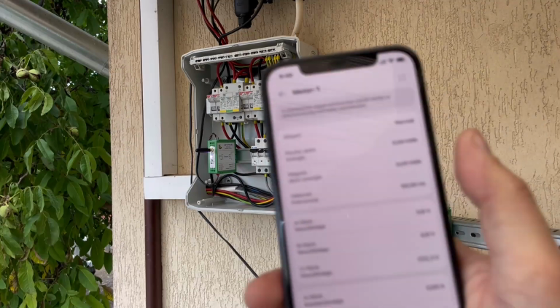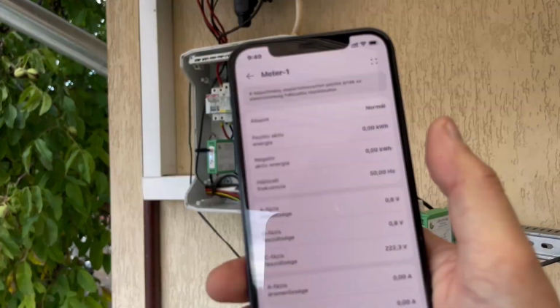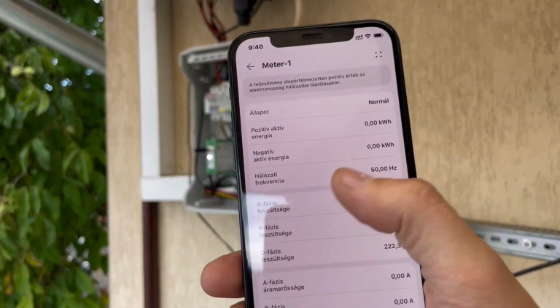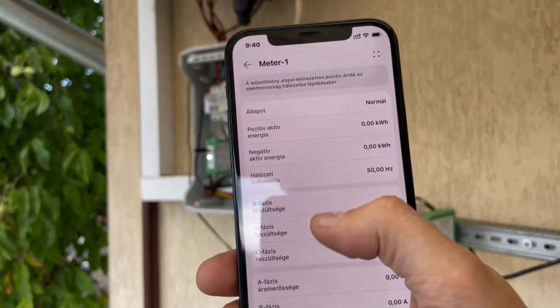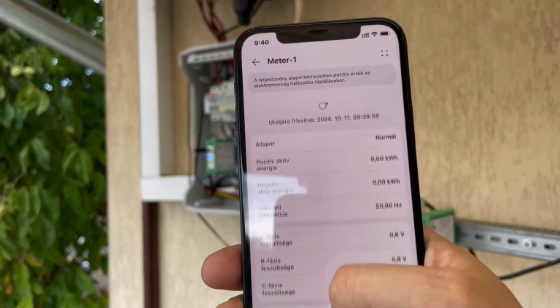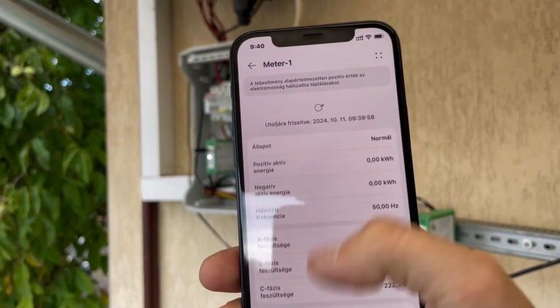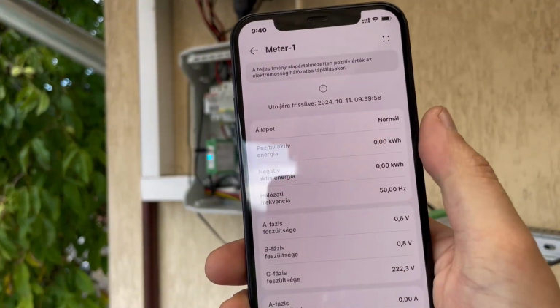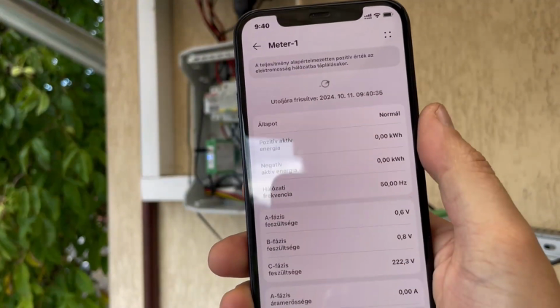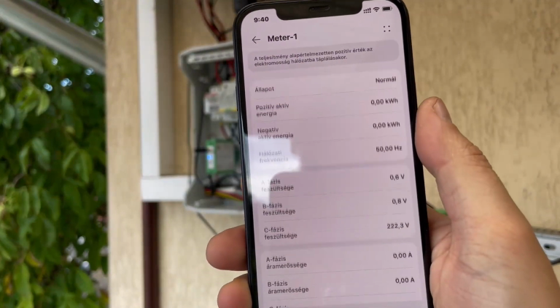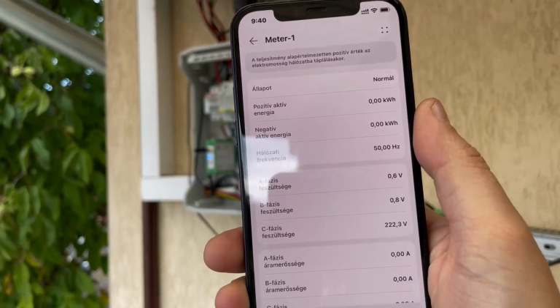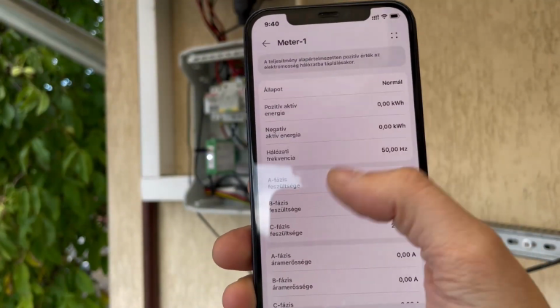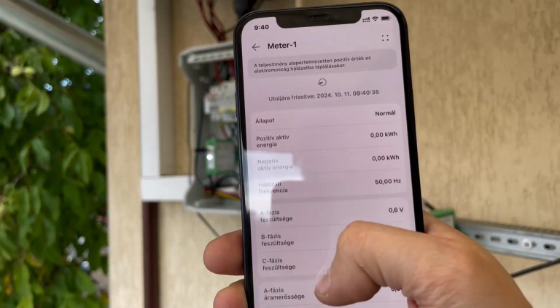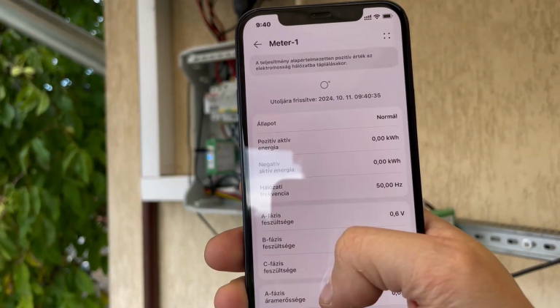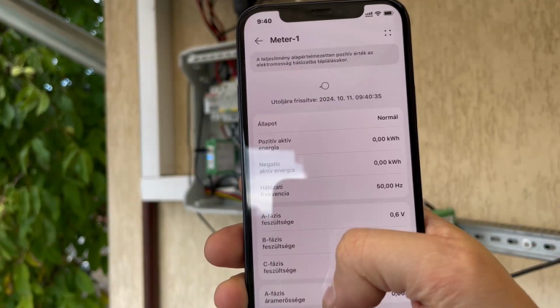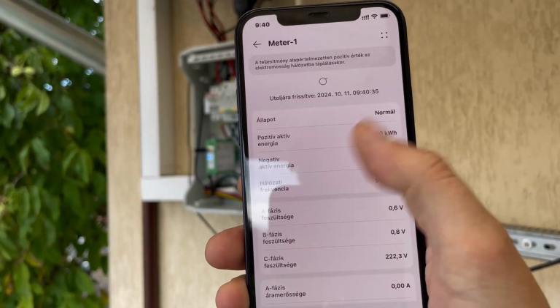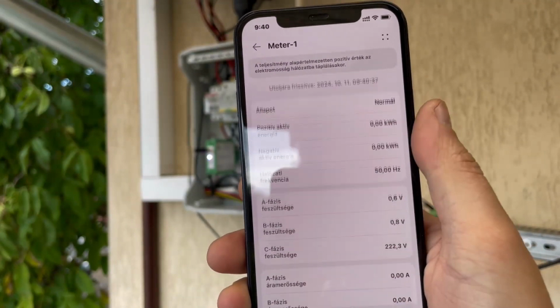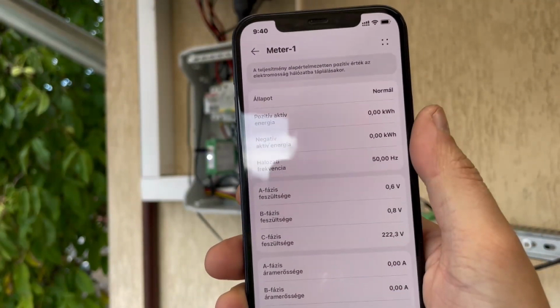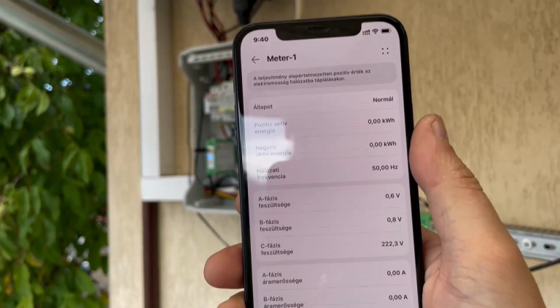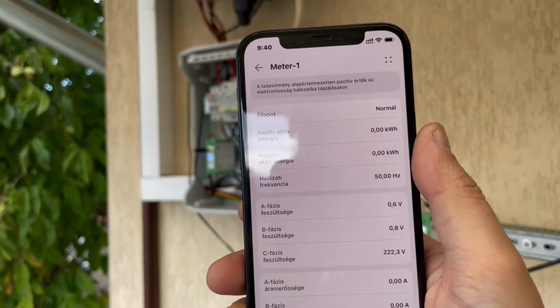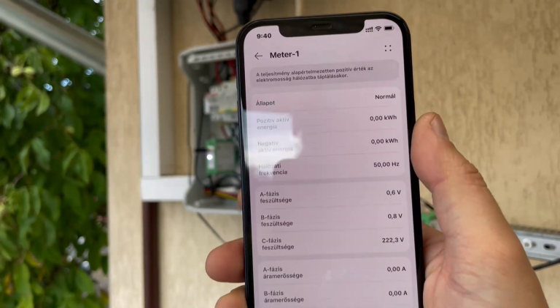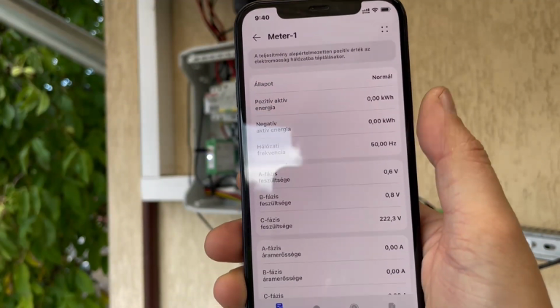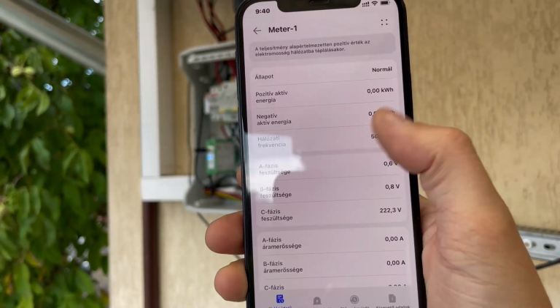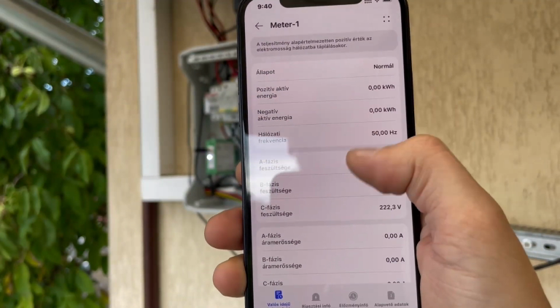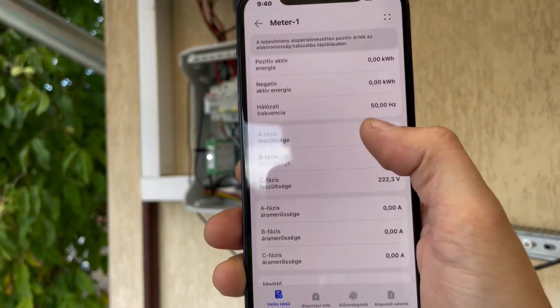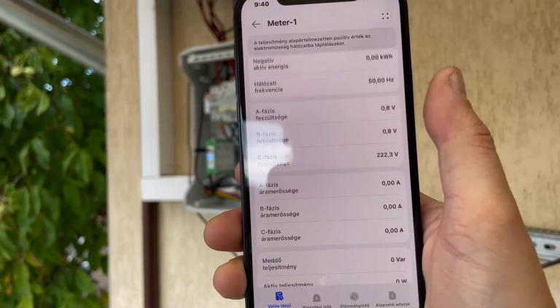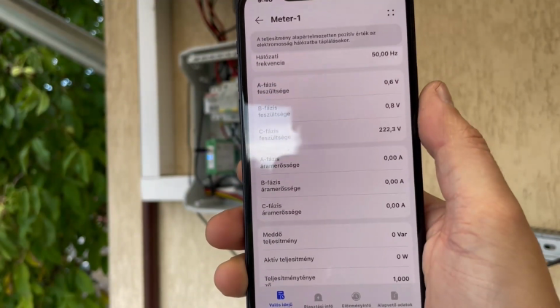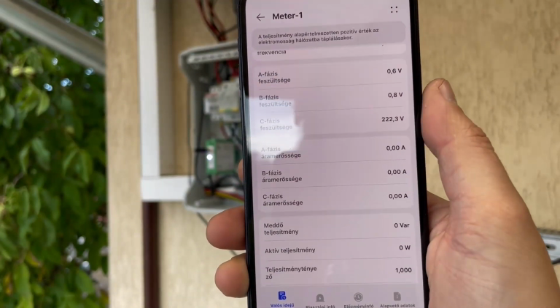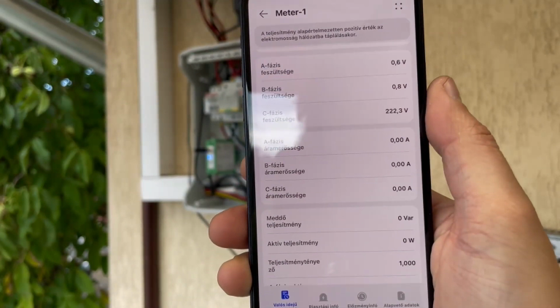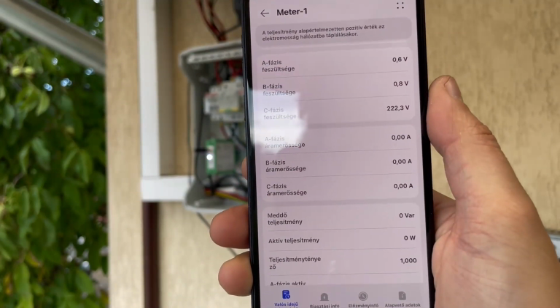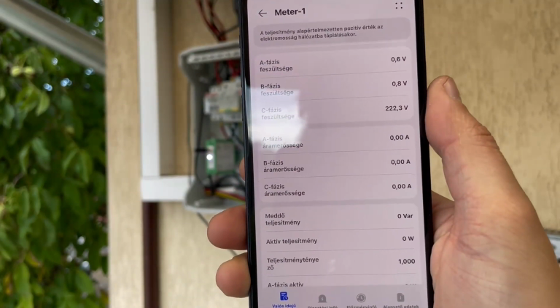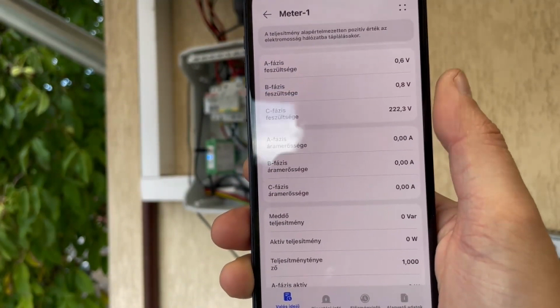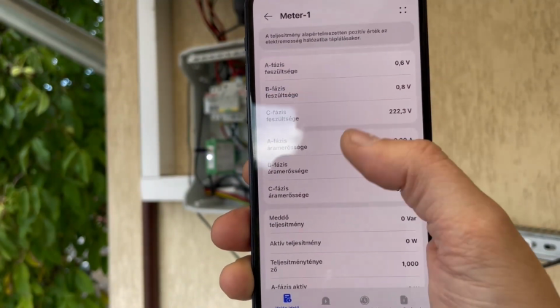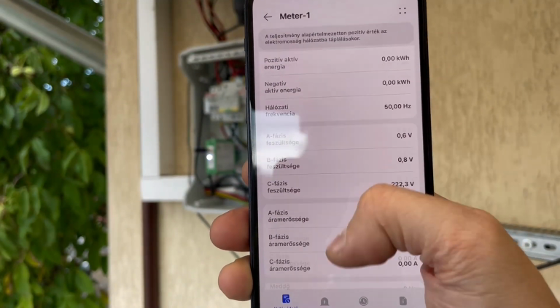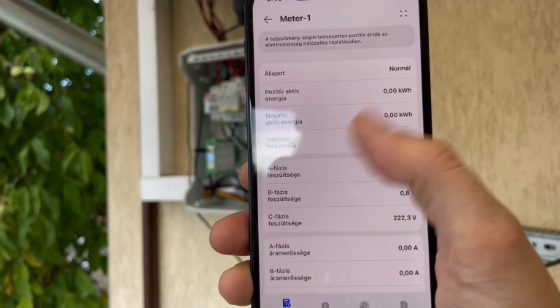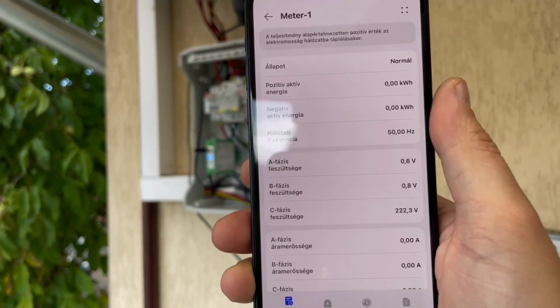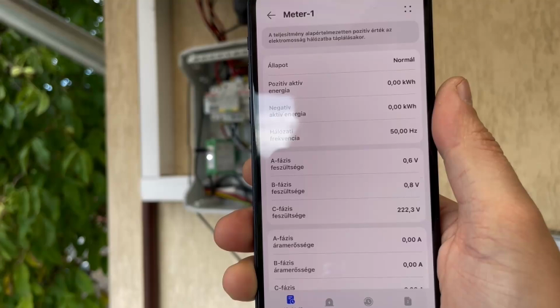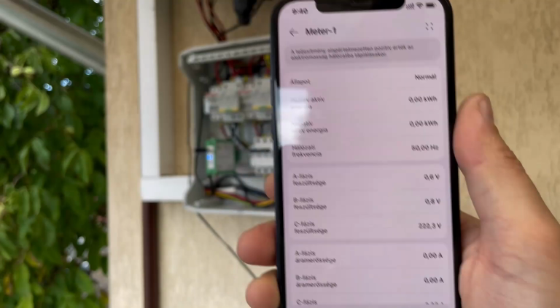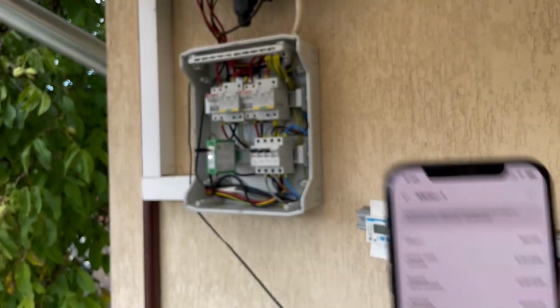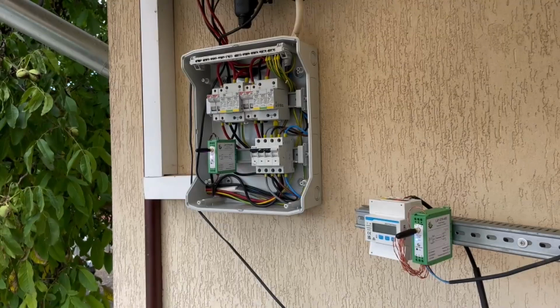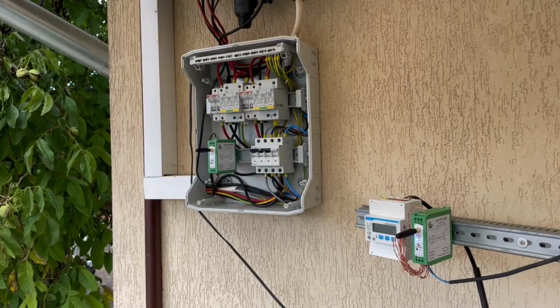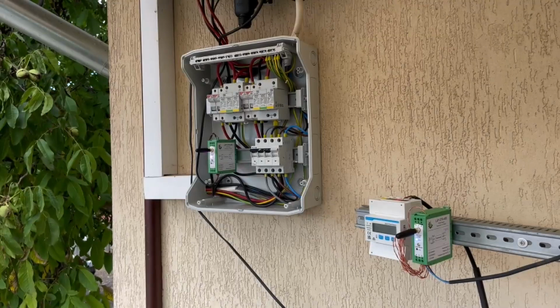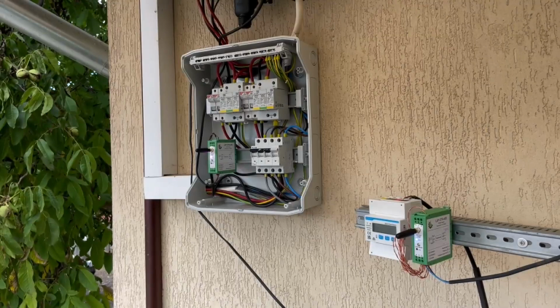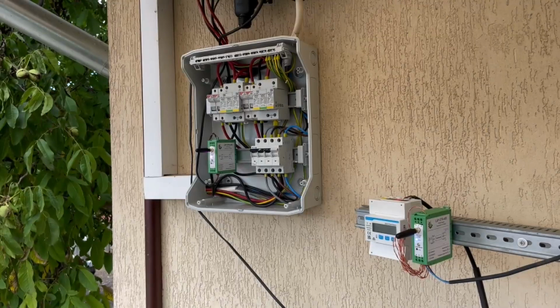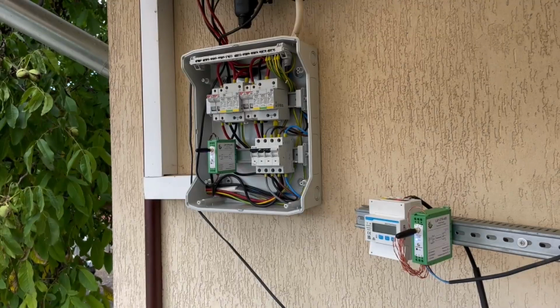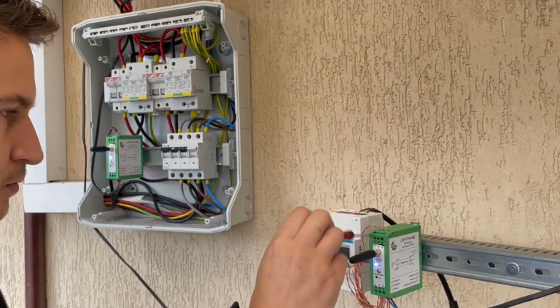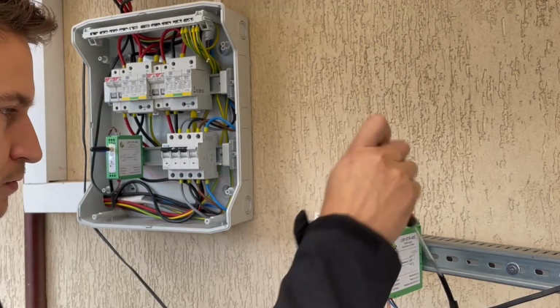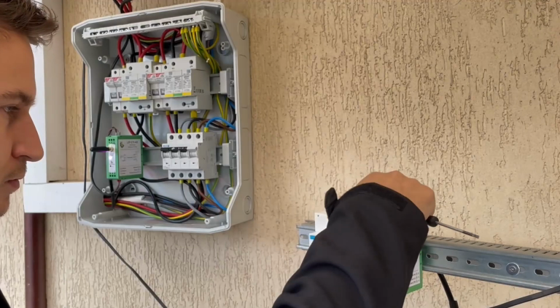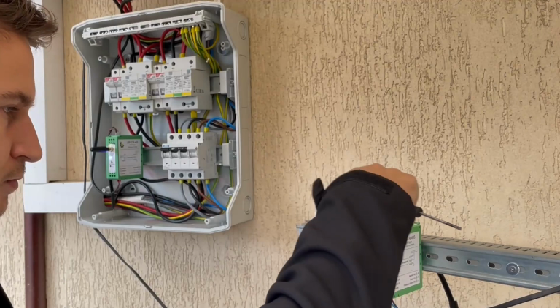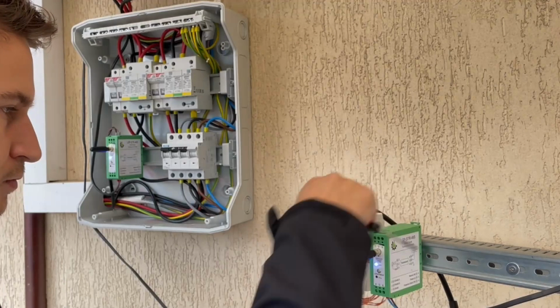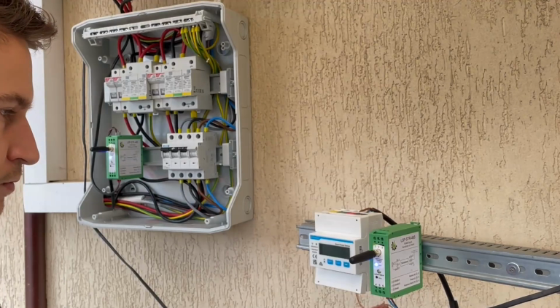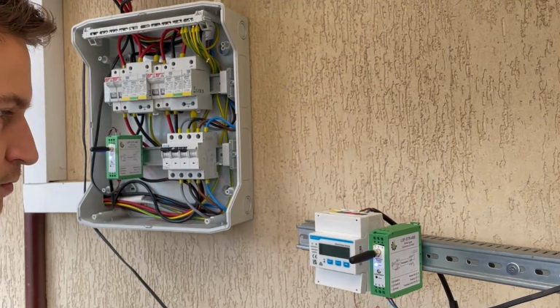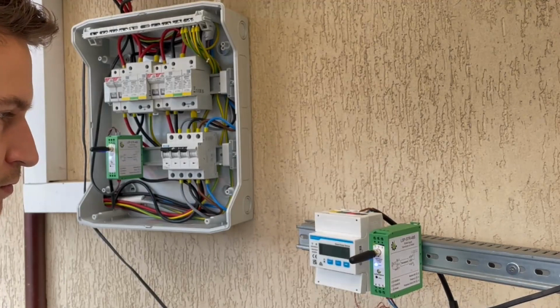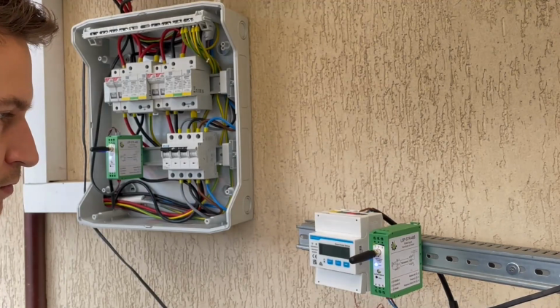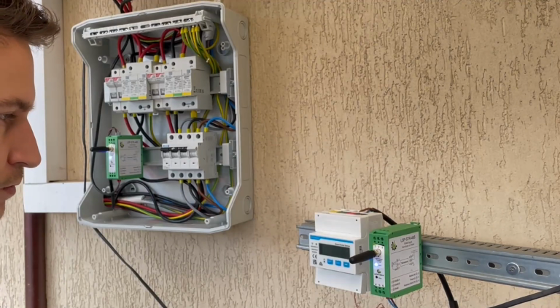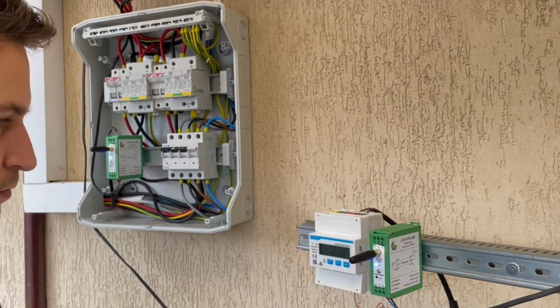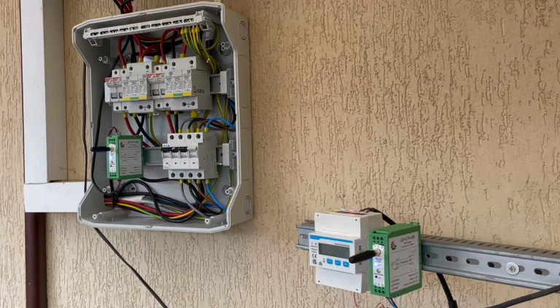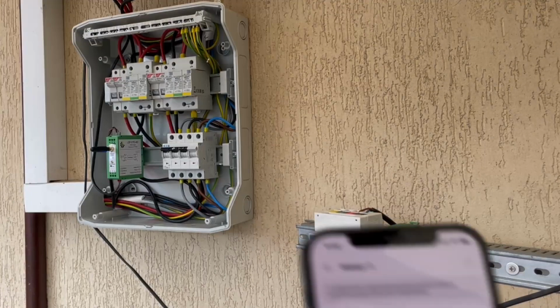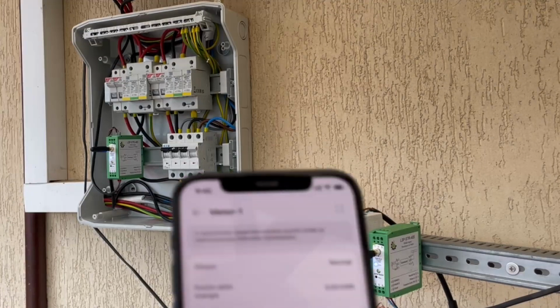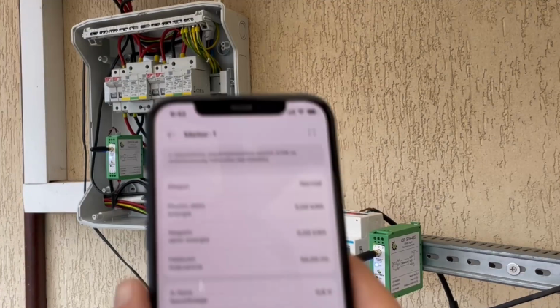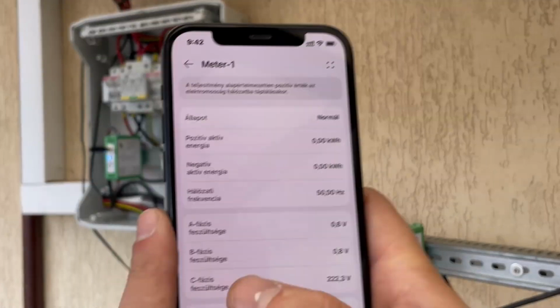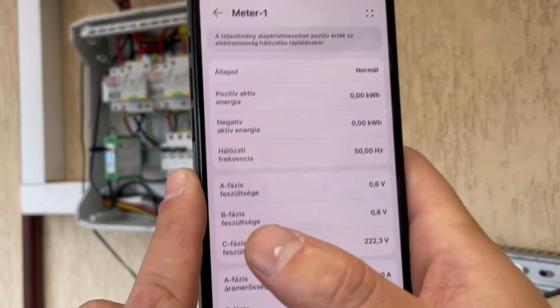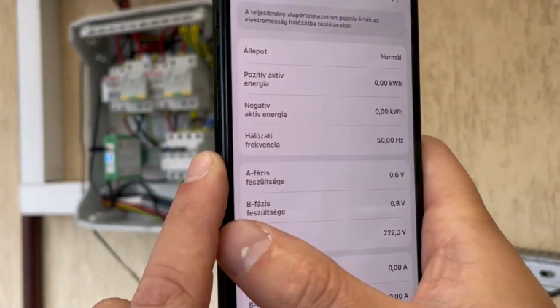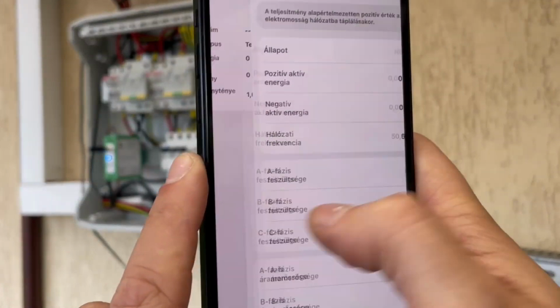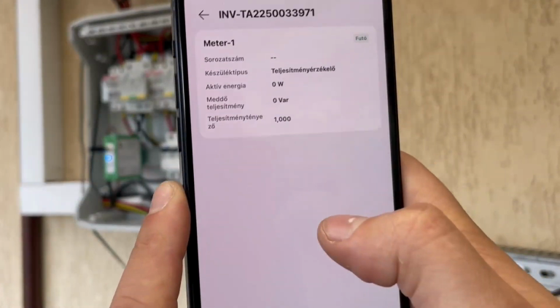Turn the inverter and fuses back on. Wait to synchronize the smart meter with the application. Check if the module's LEDs are blinking.